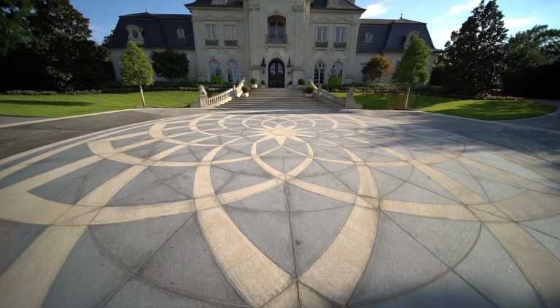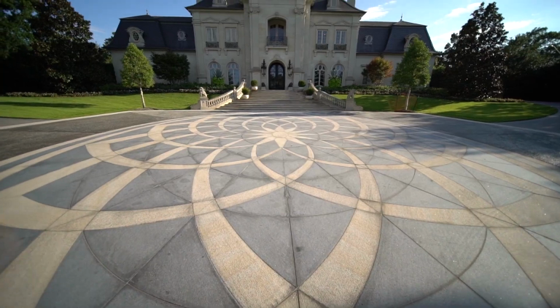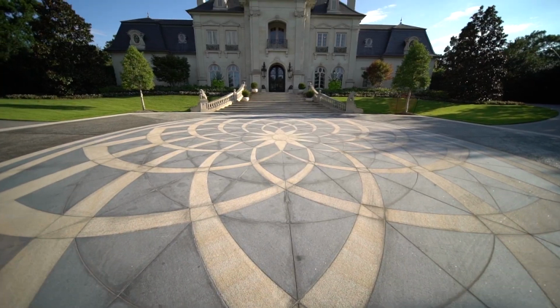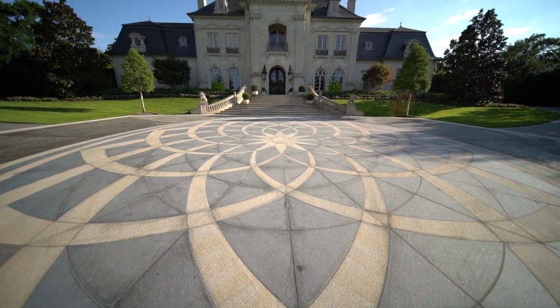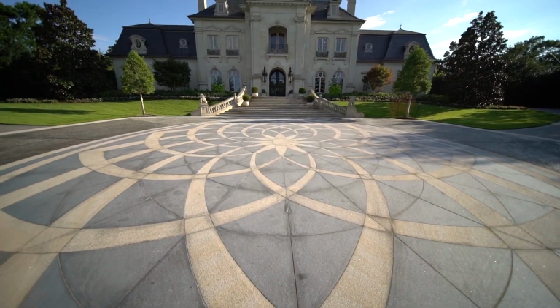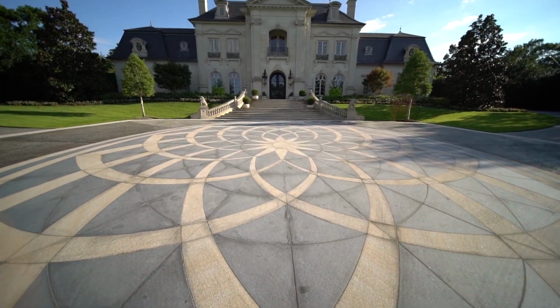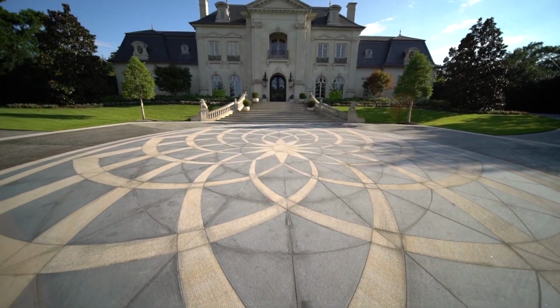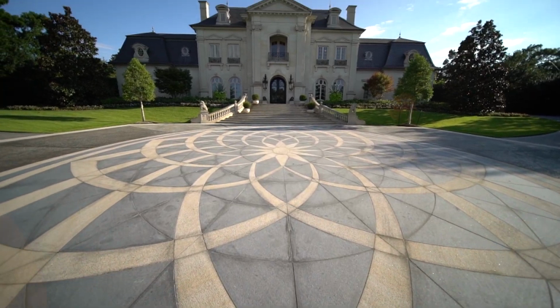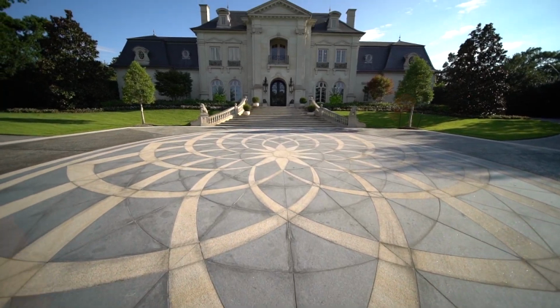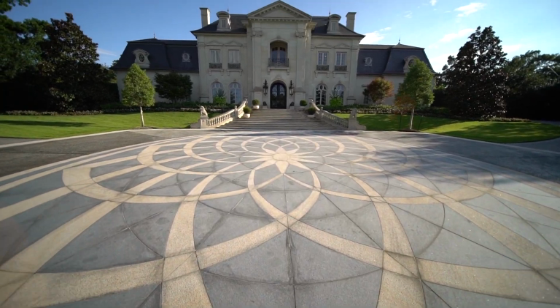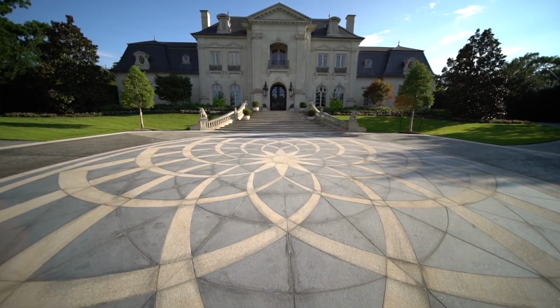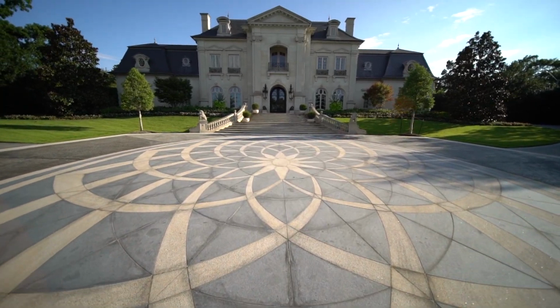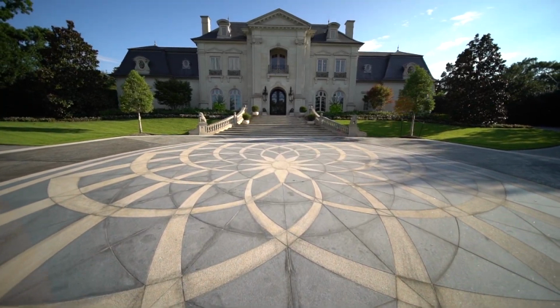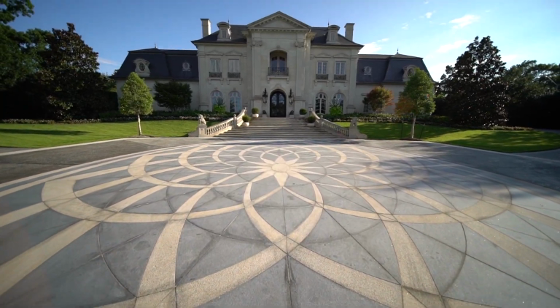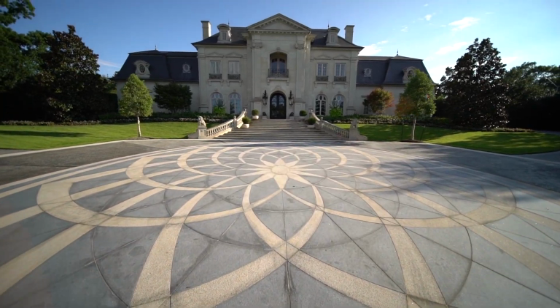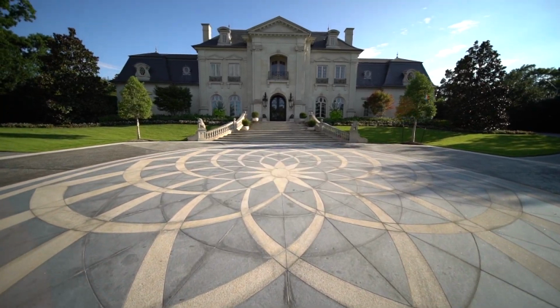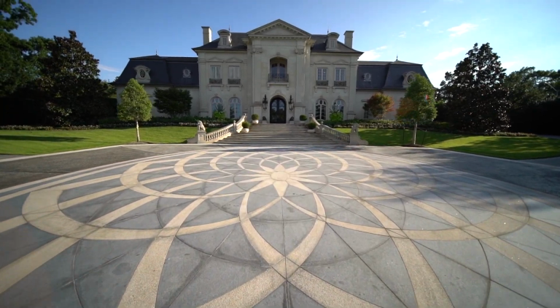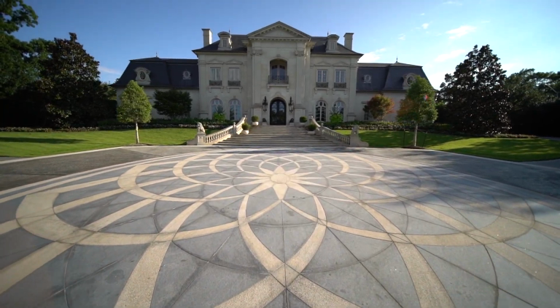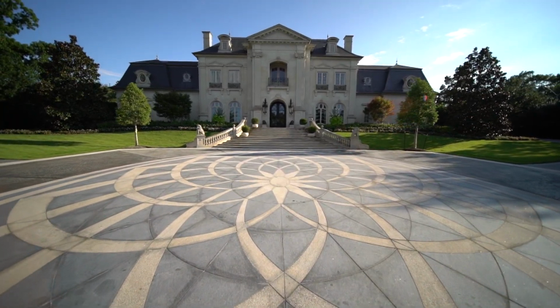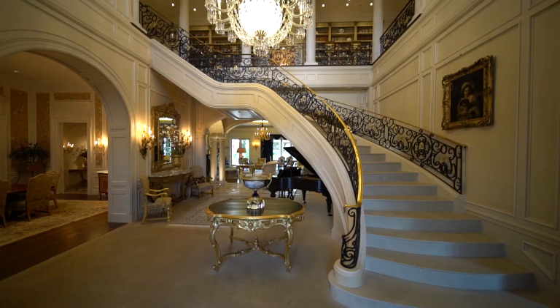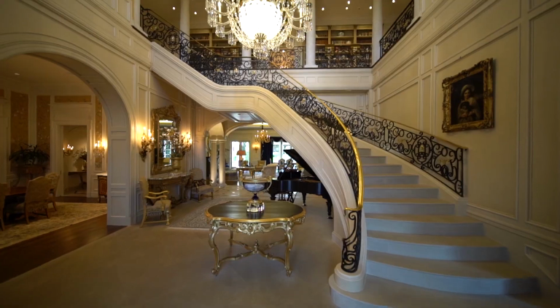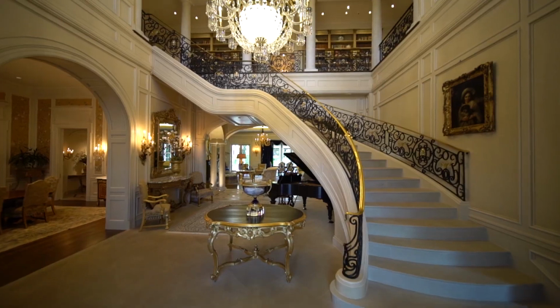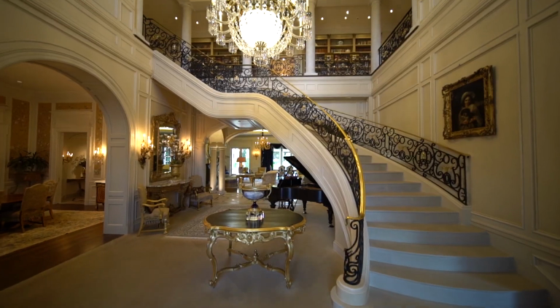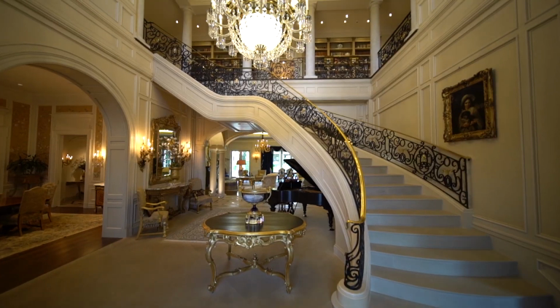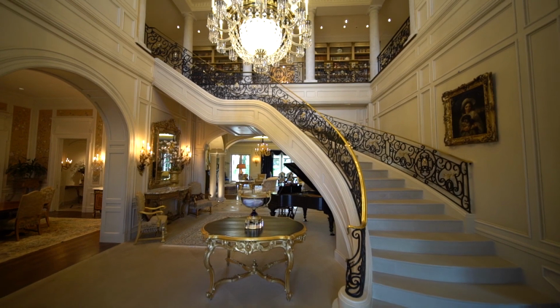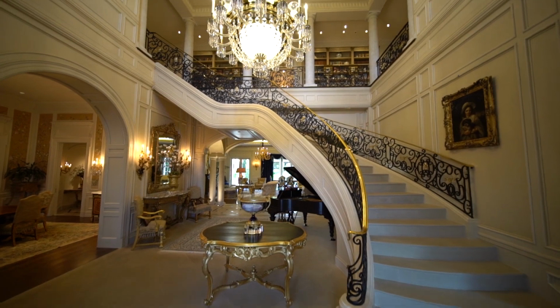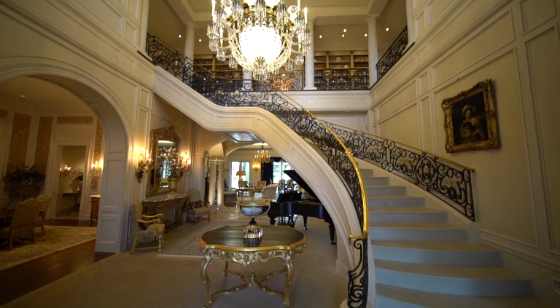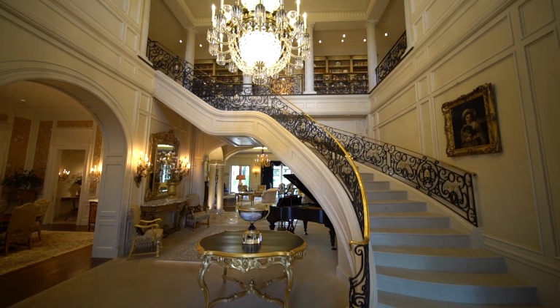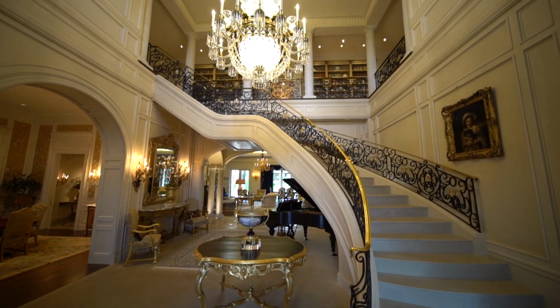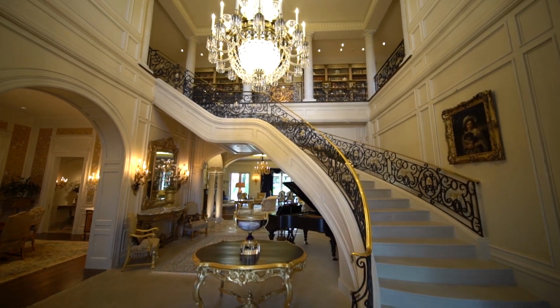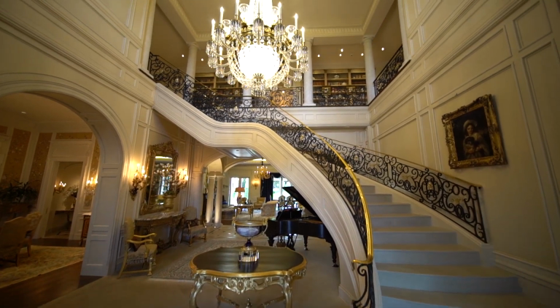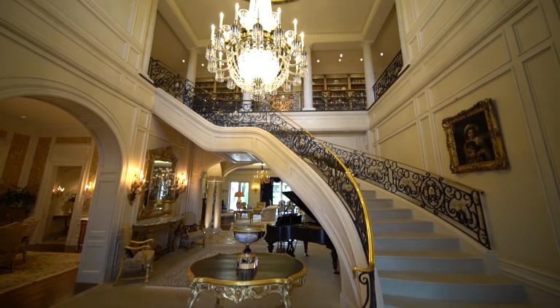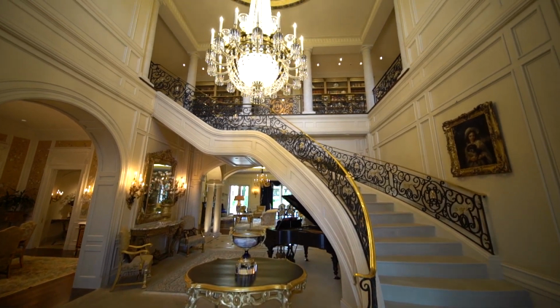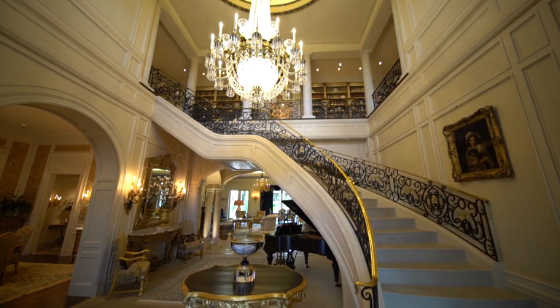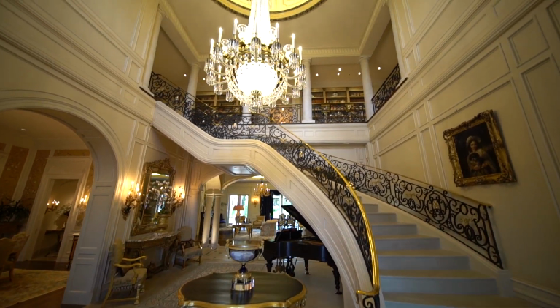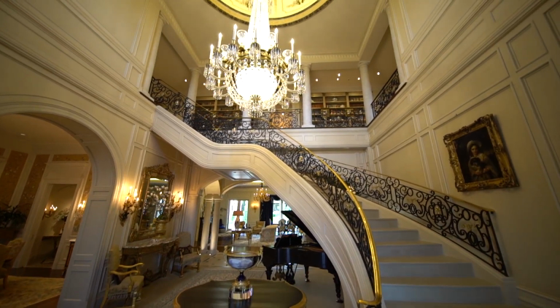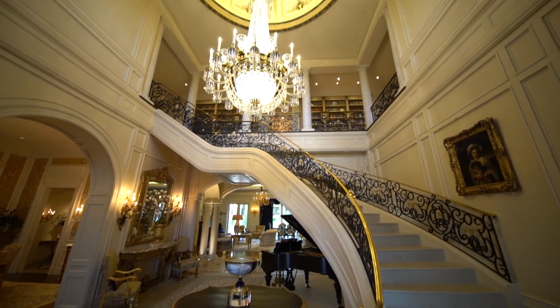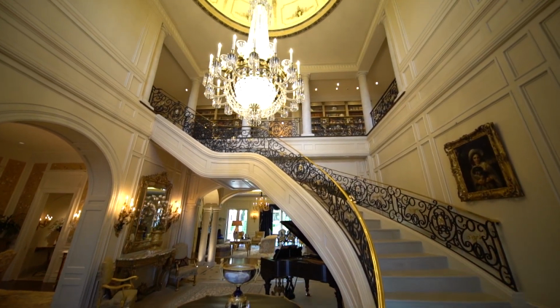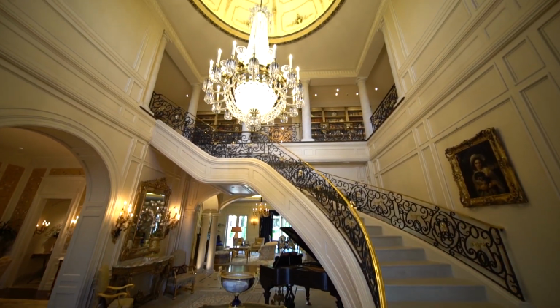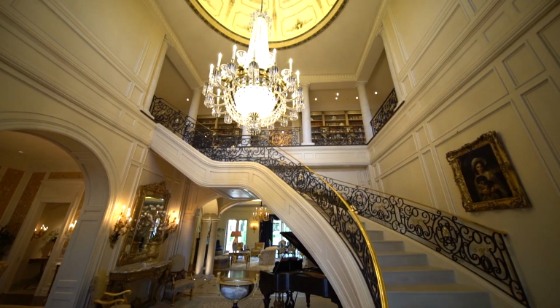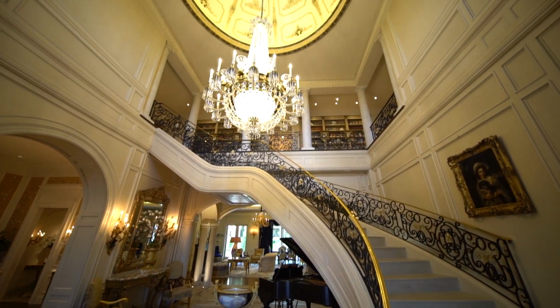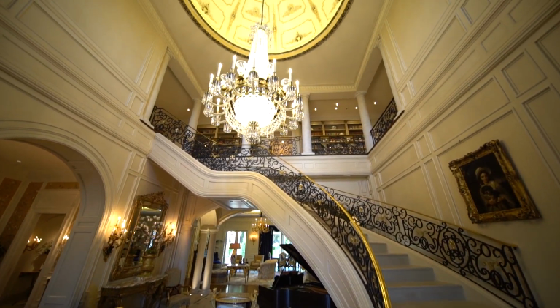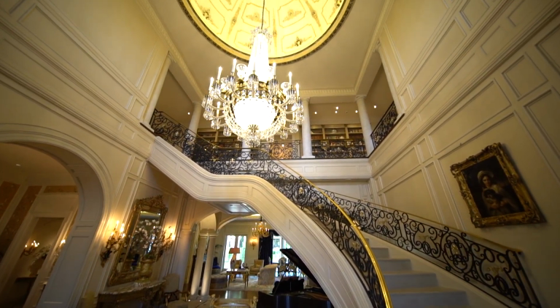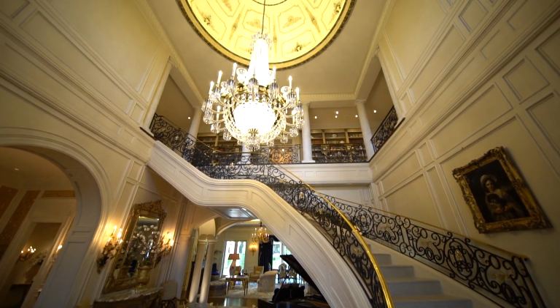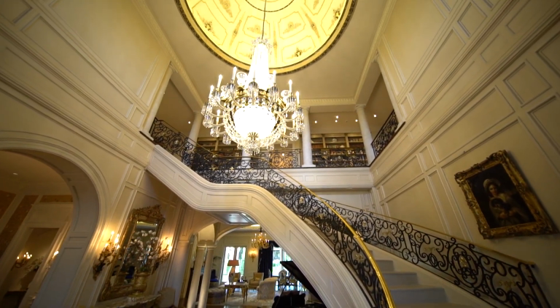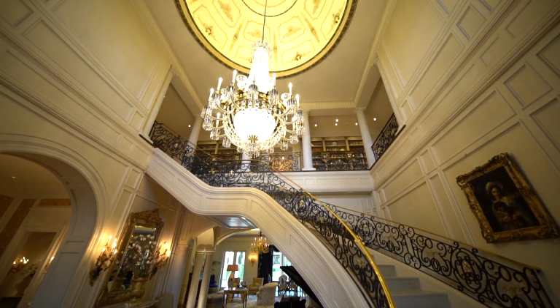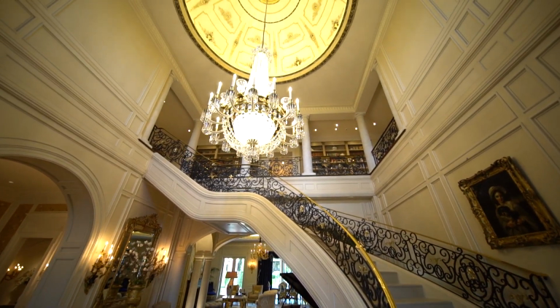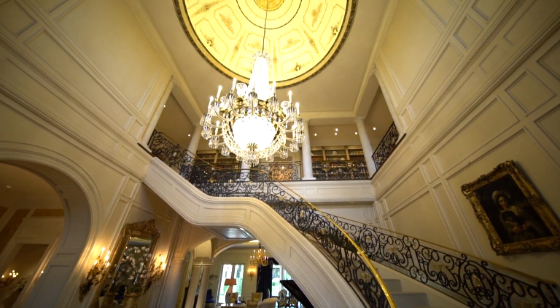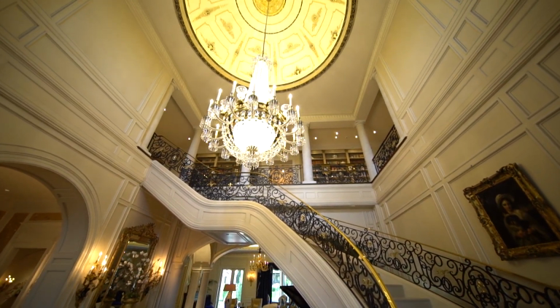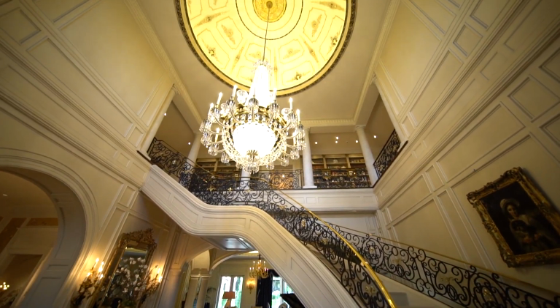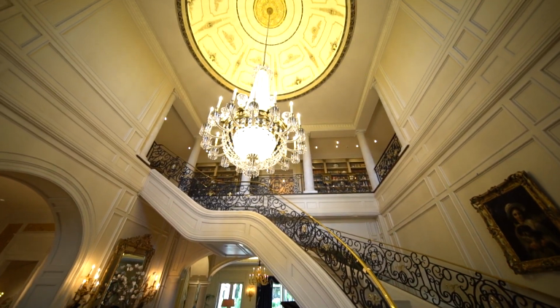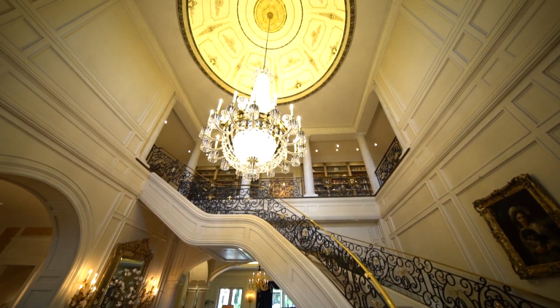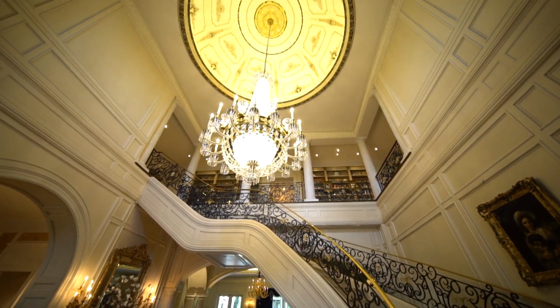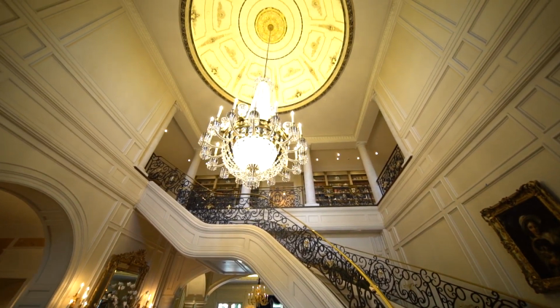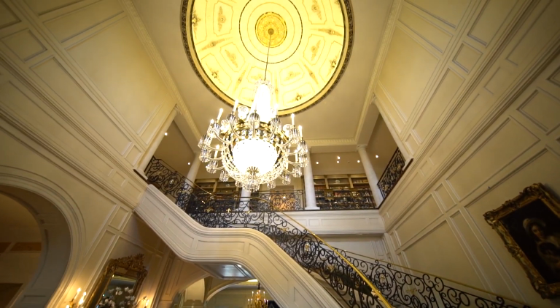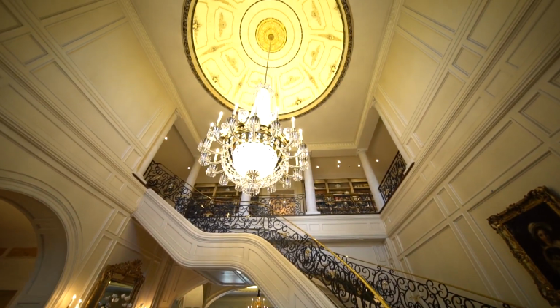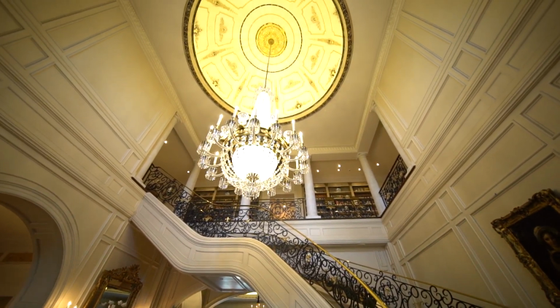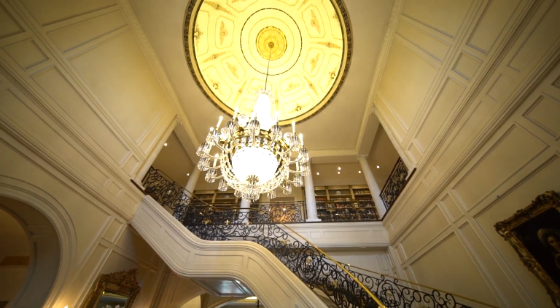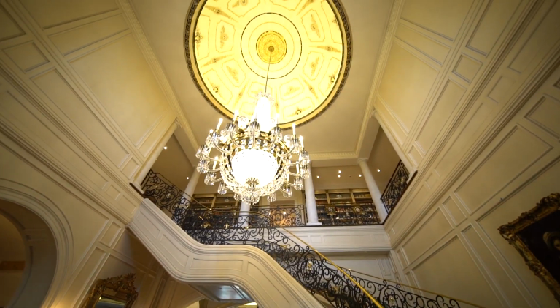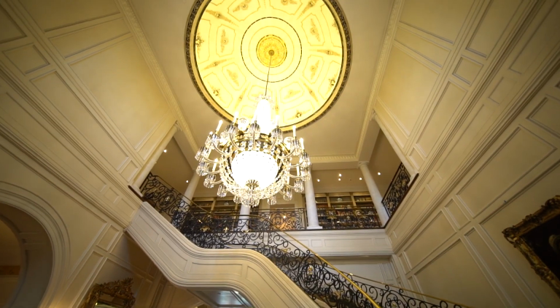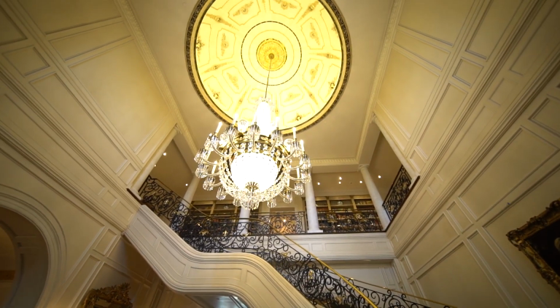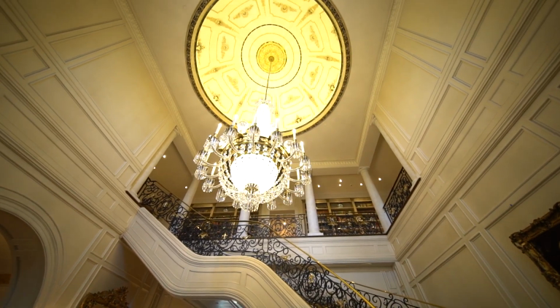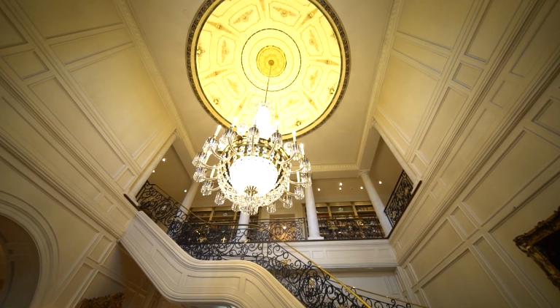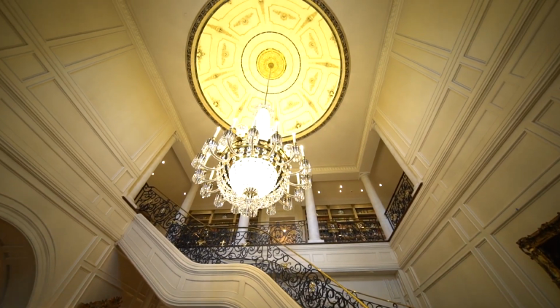Grand Motor Court, palatial stairs — and behind the front doors, a floating staircase that draws your gaze to the Paris Dome above.